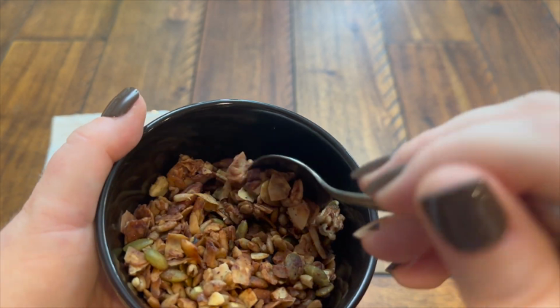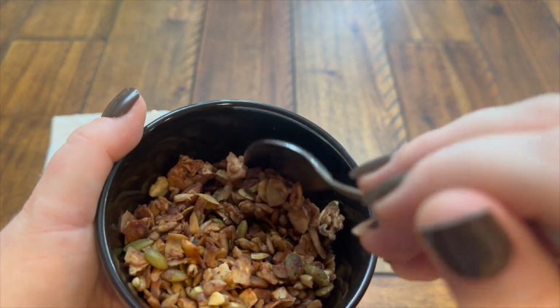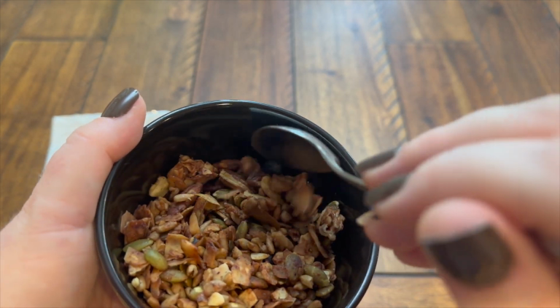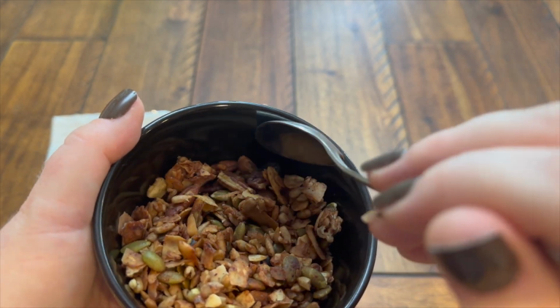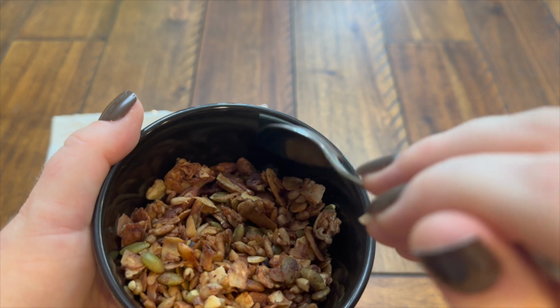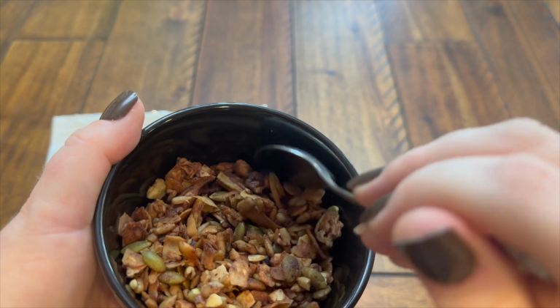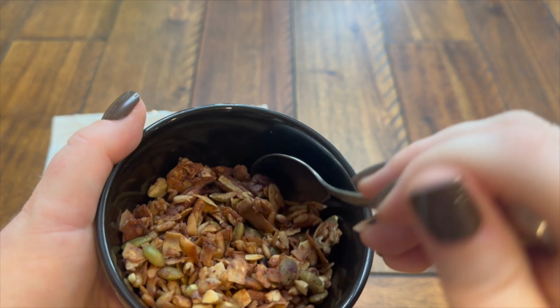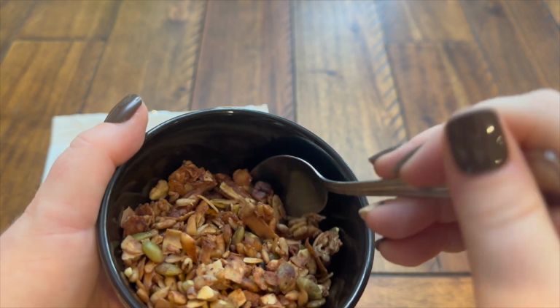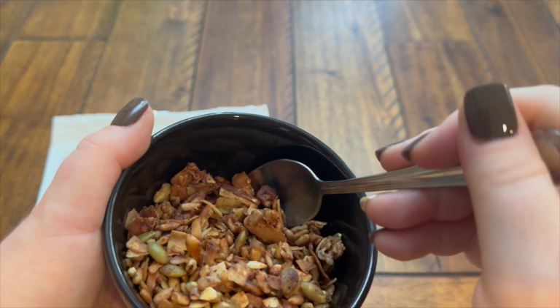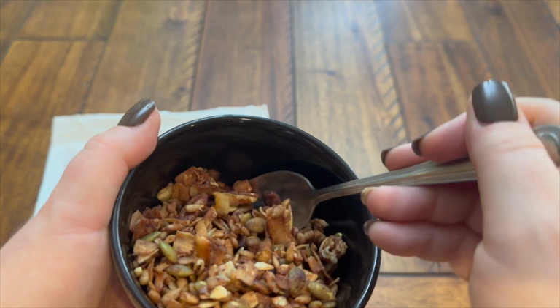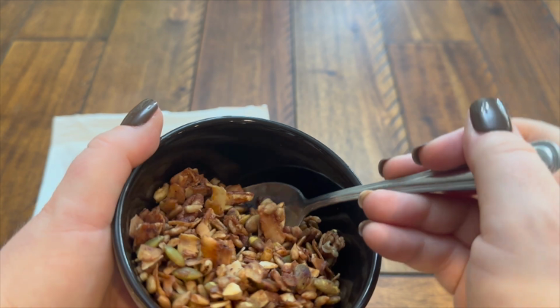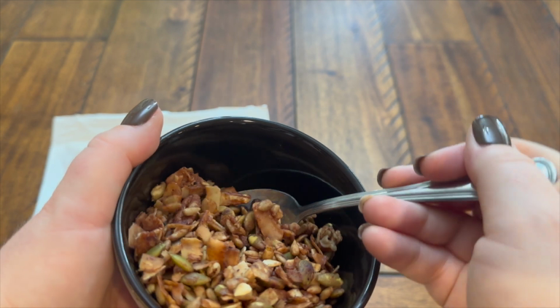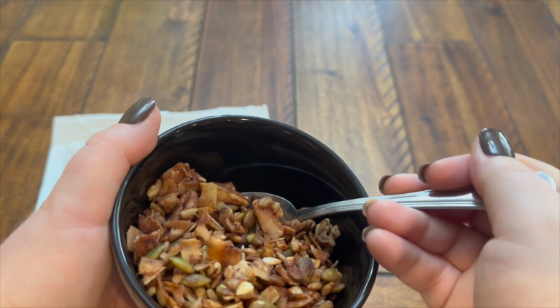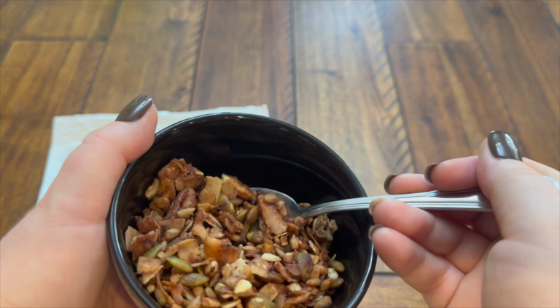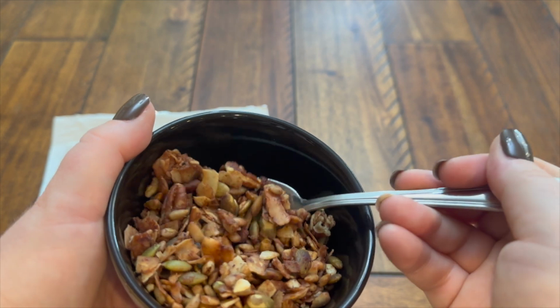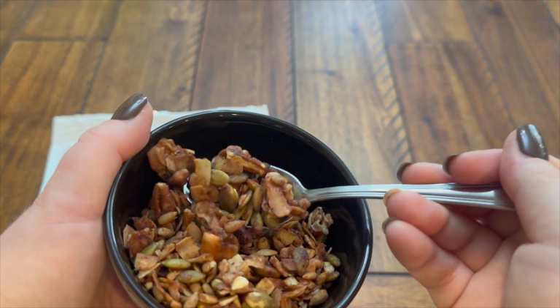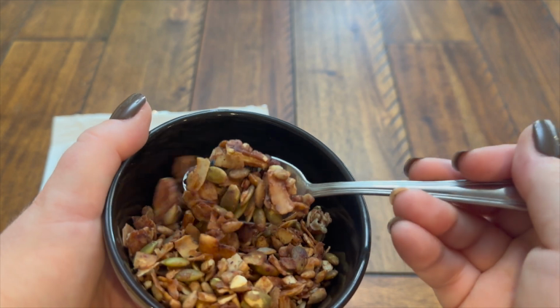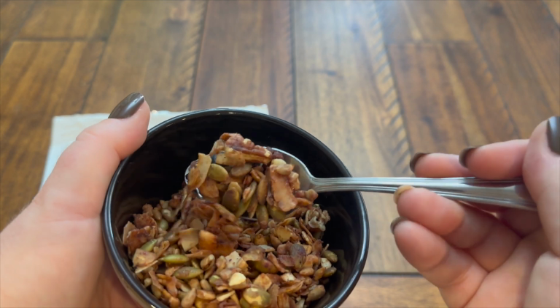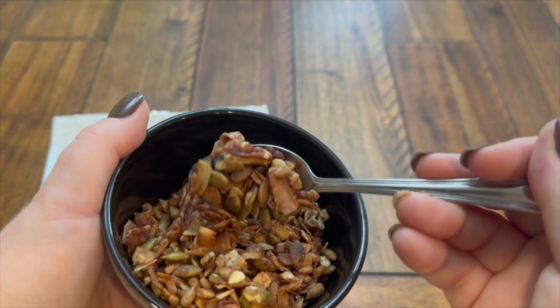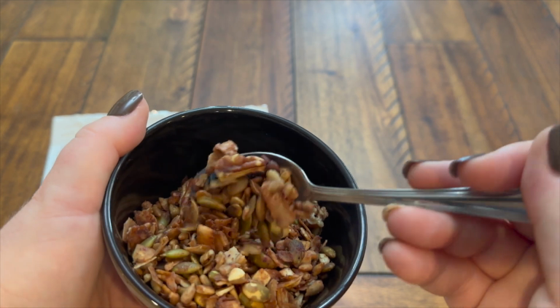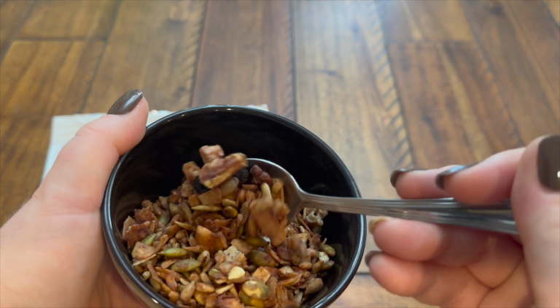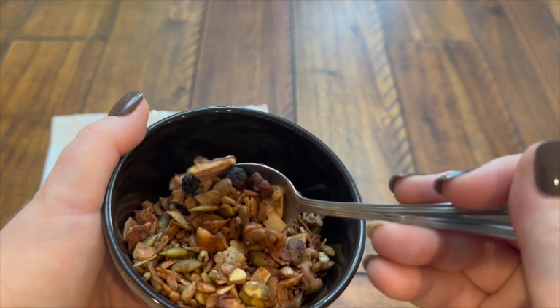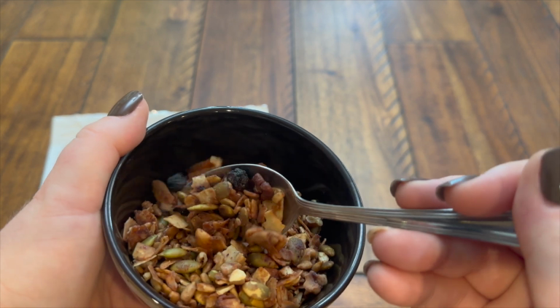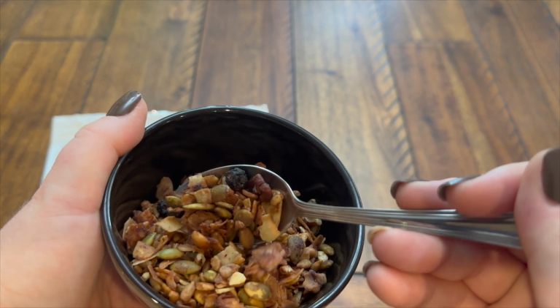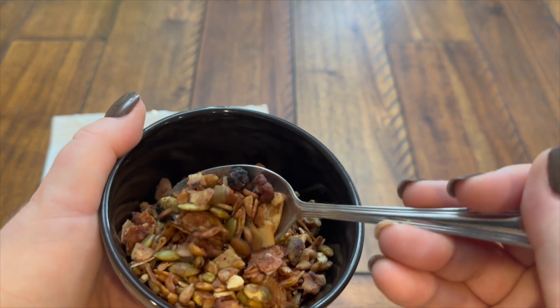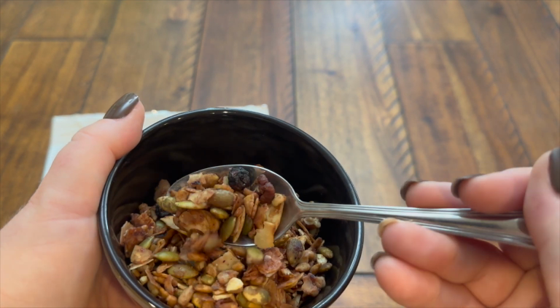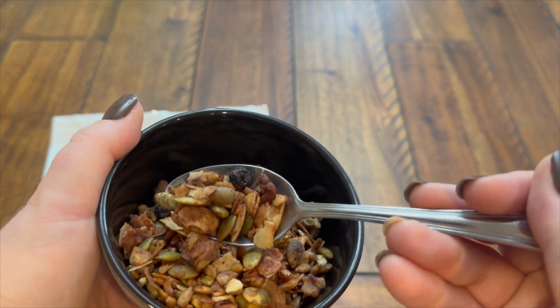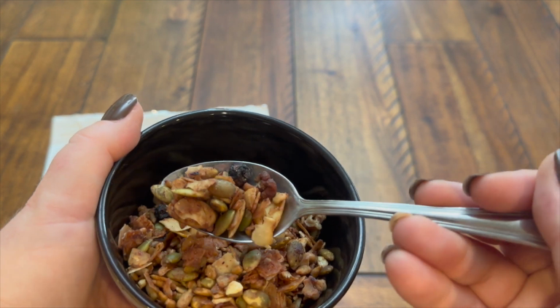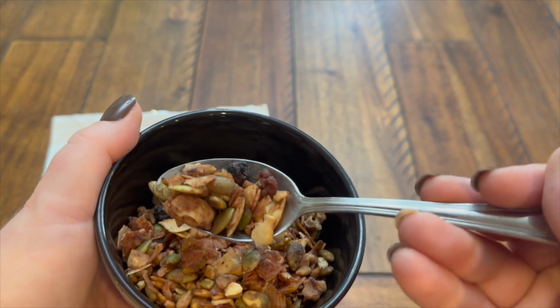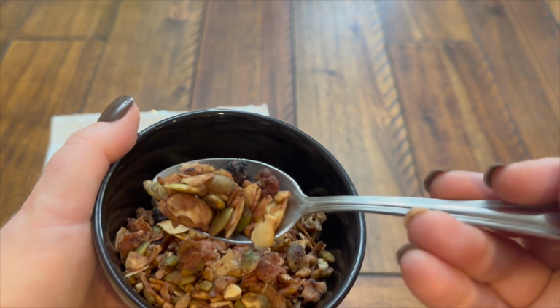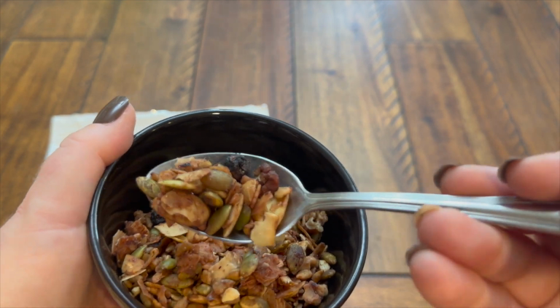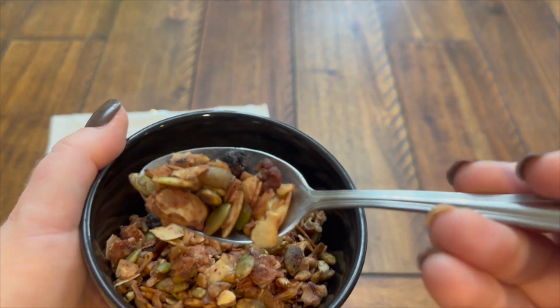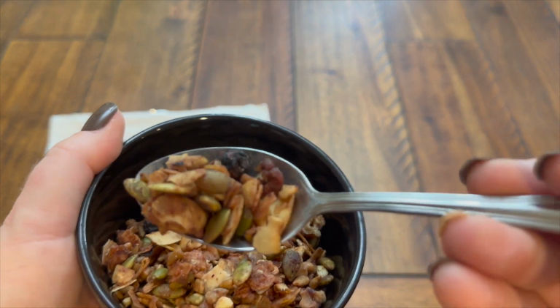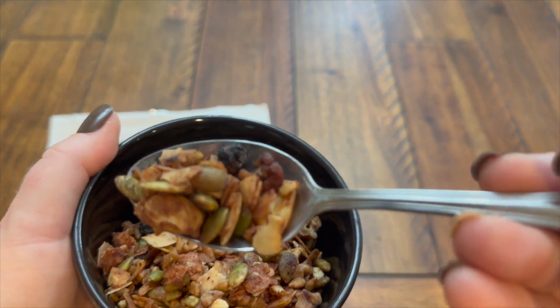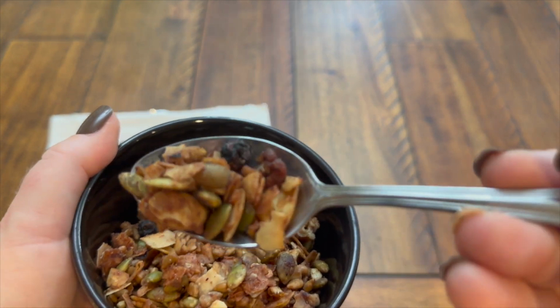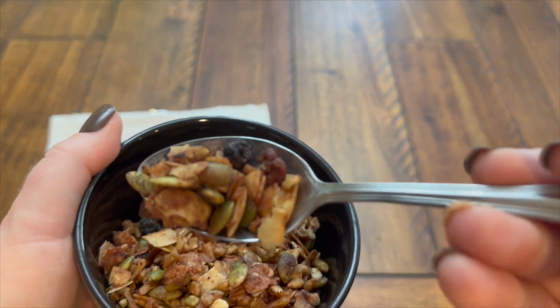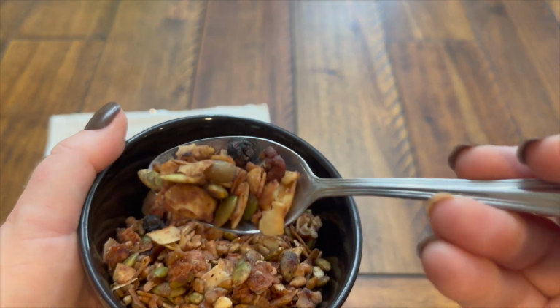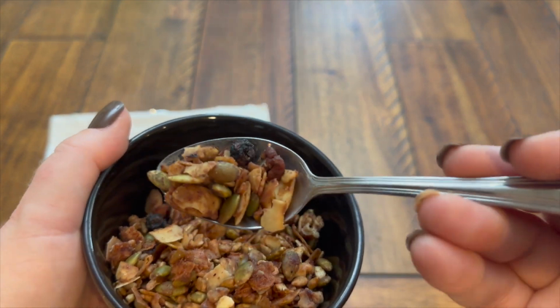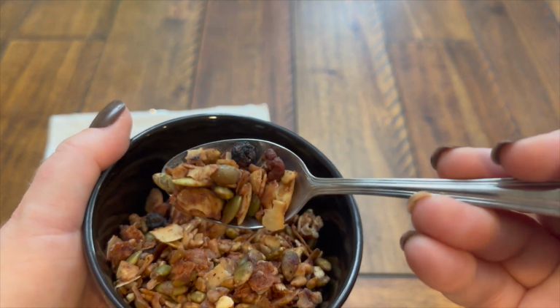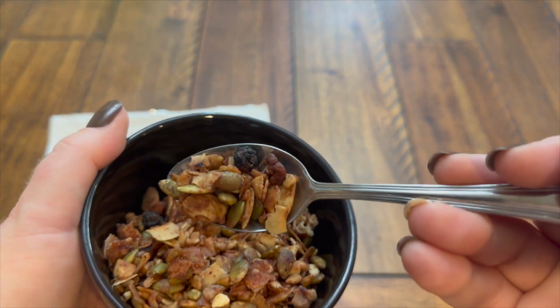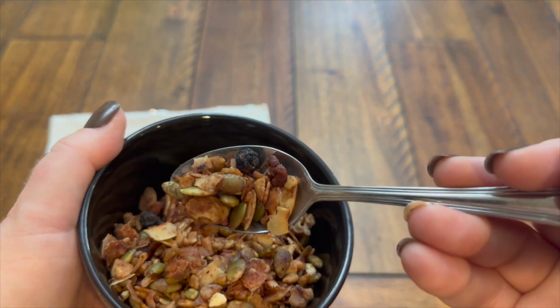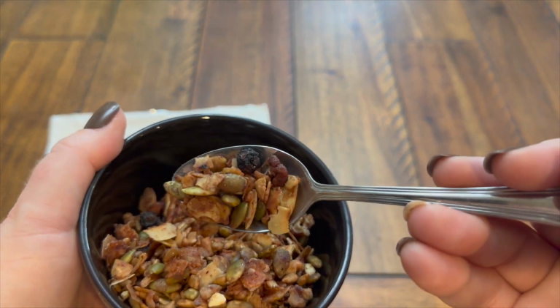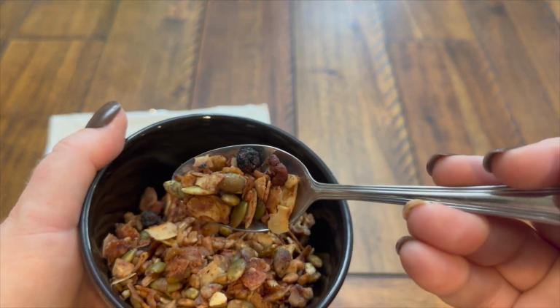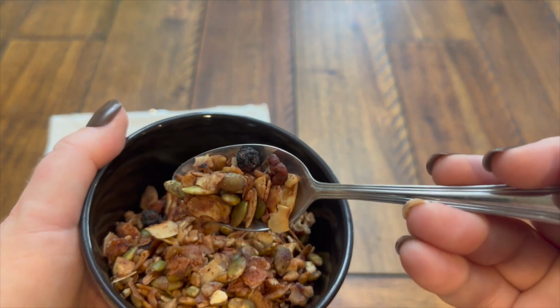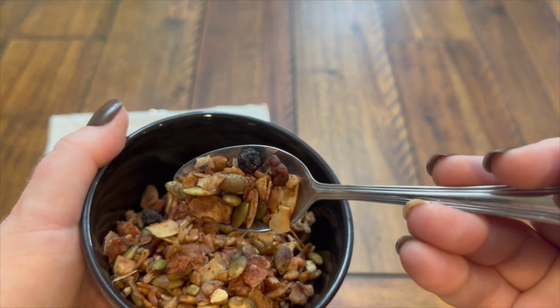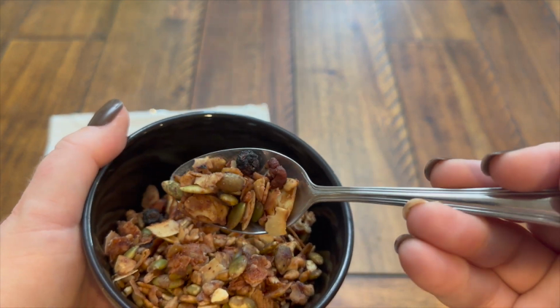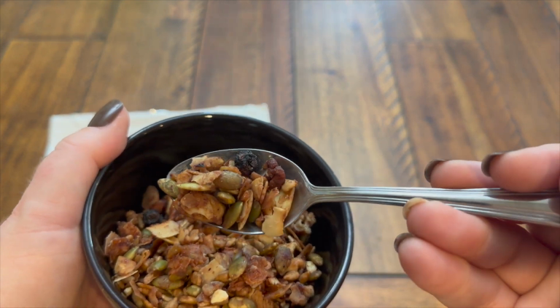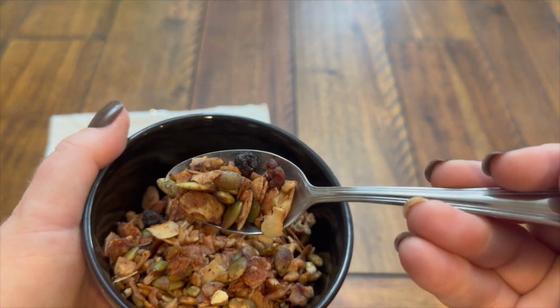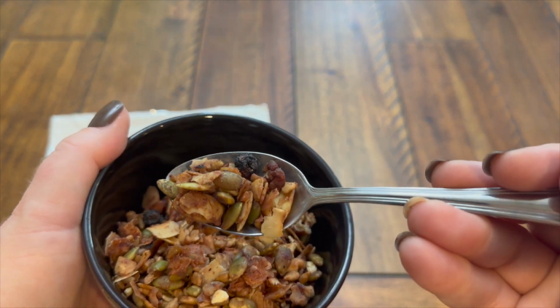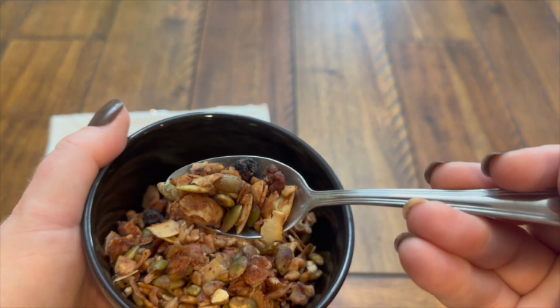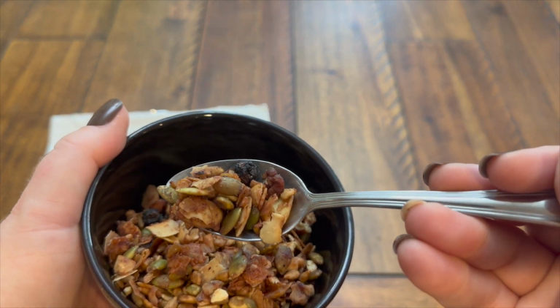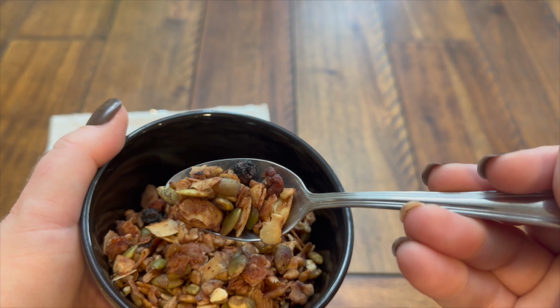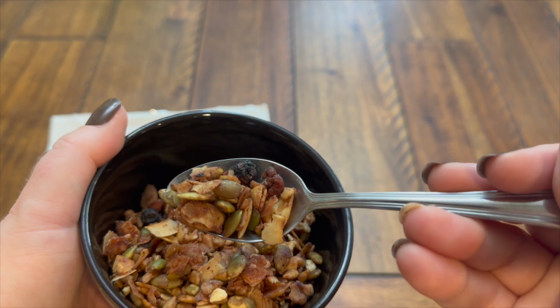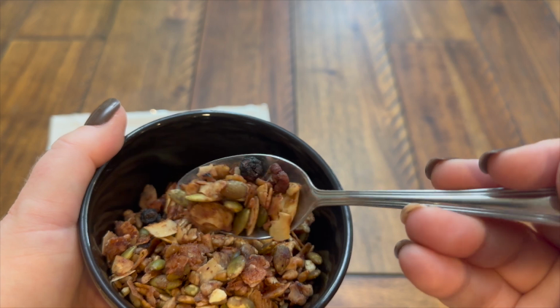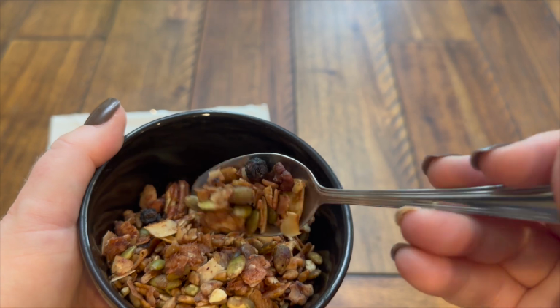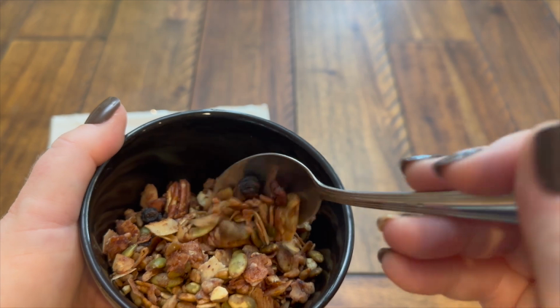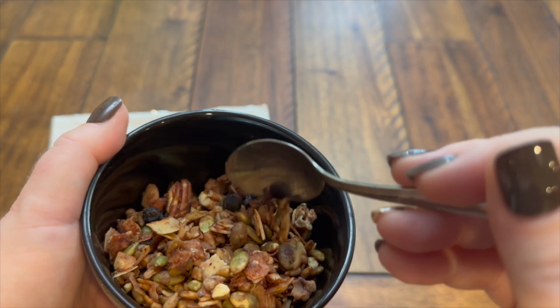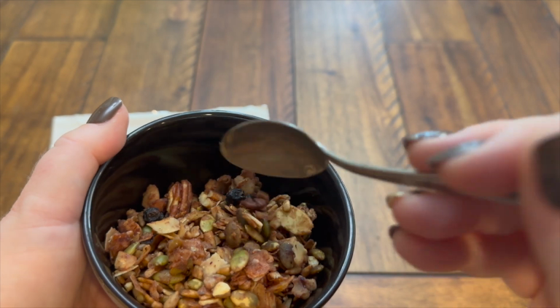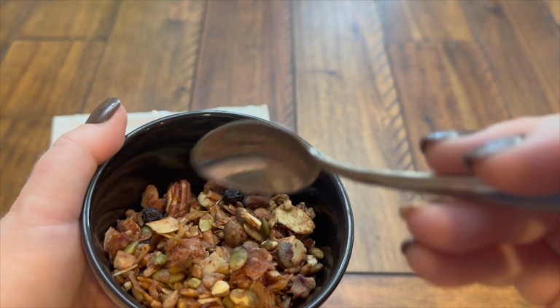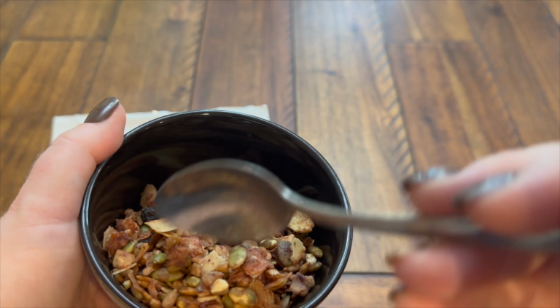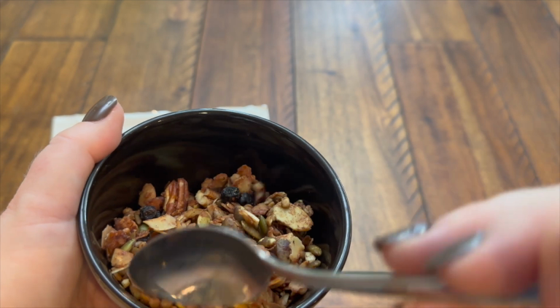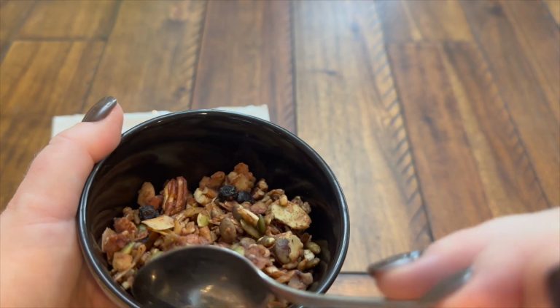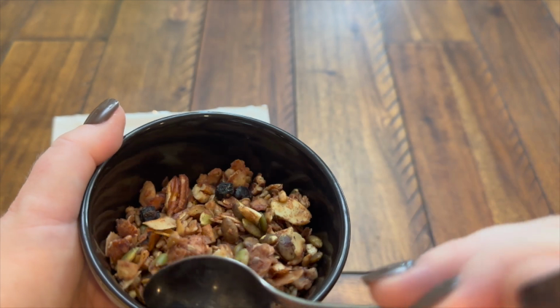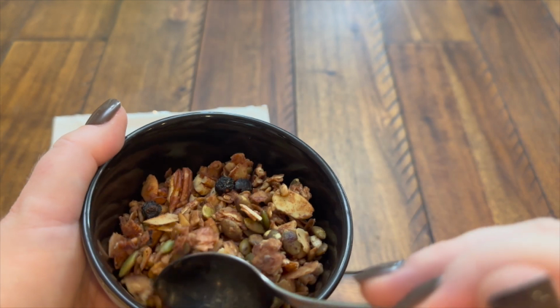Here you can see it up close and what it actually looks like. You can see all the nuts and seeds in there and the dried blueberries.